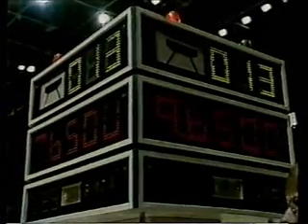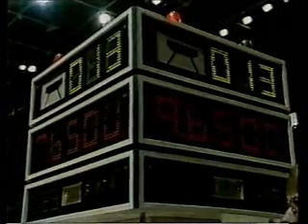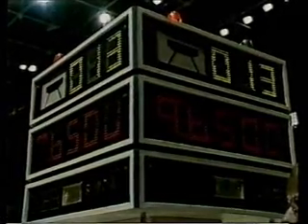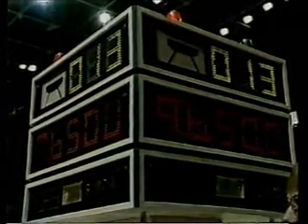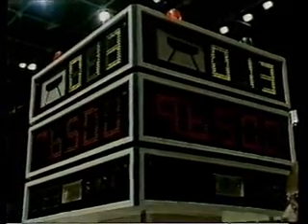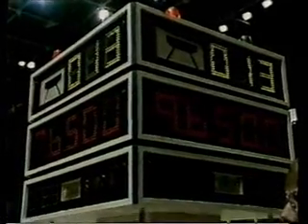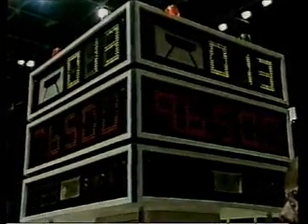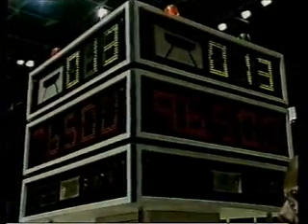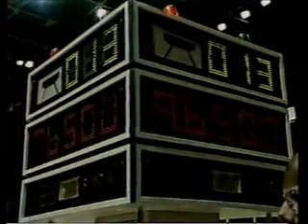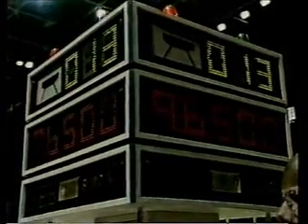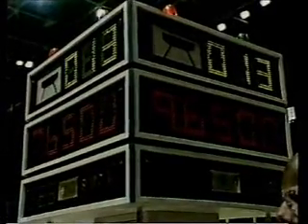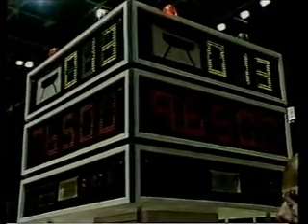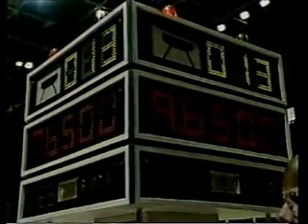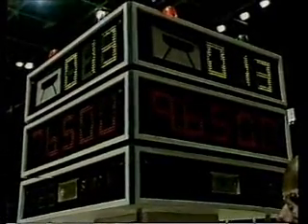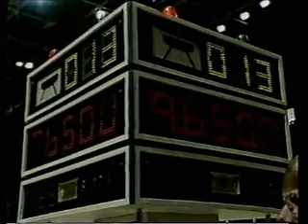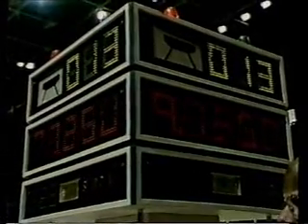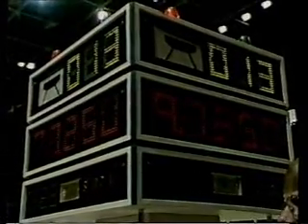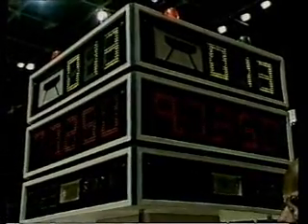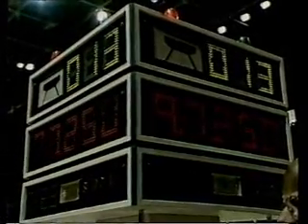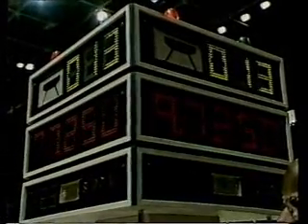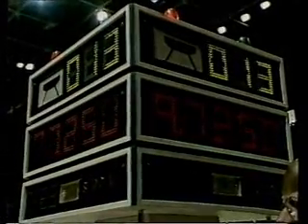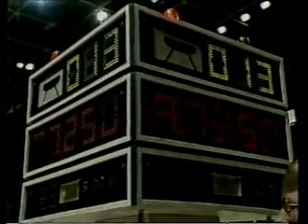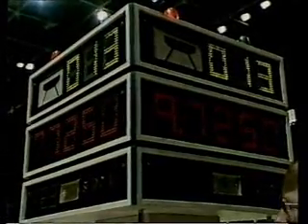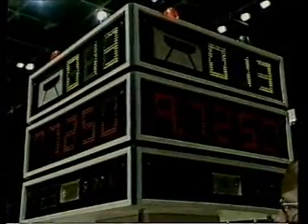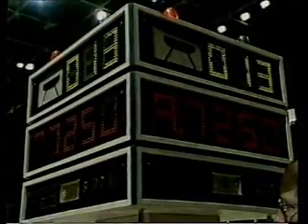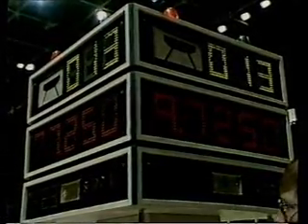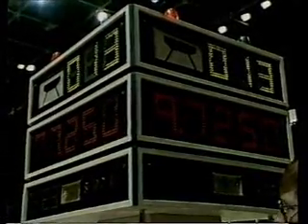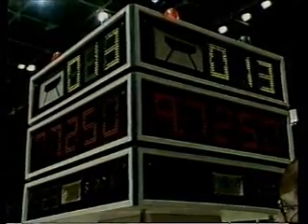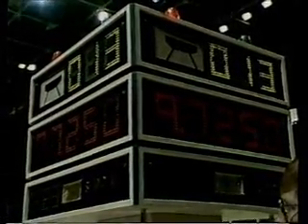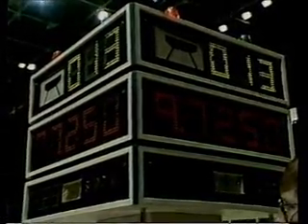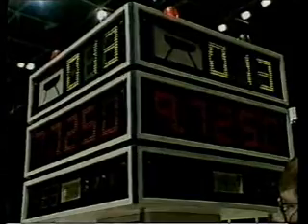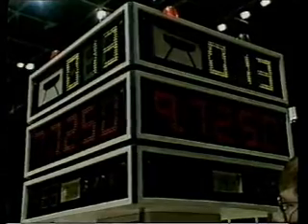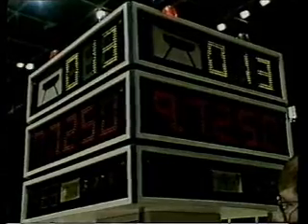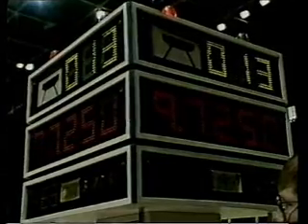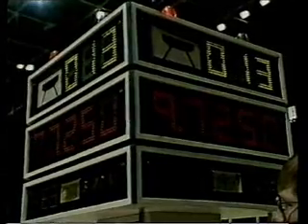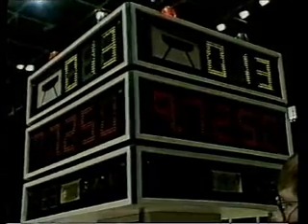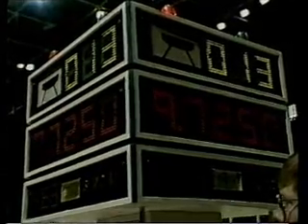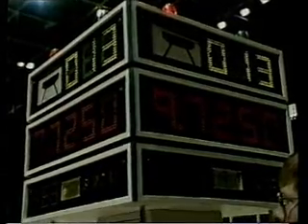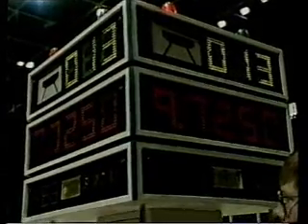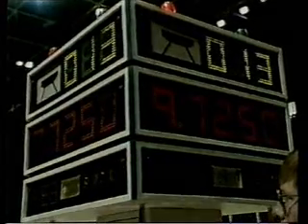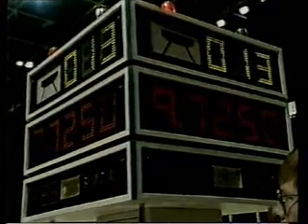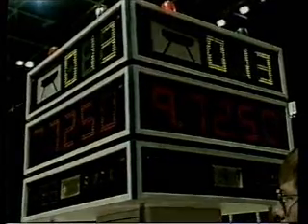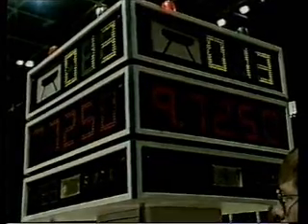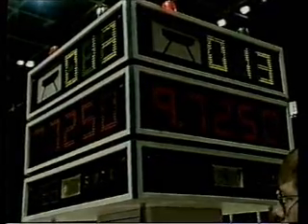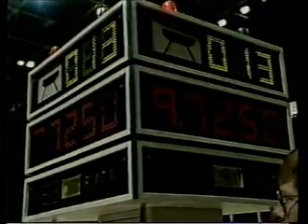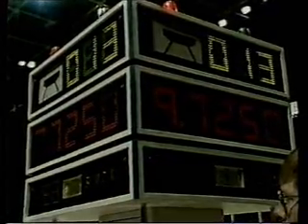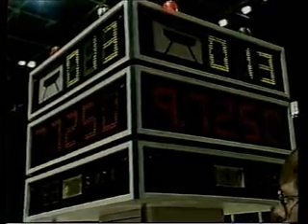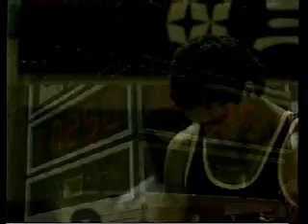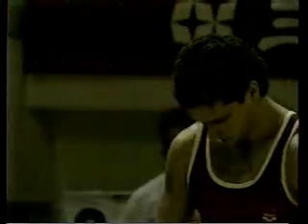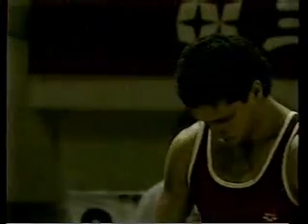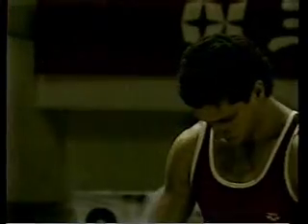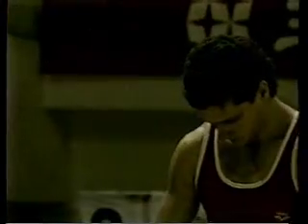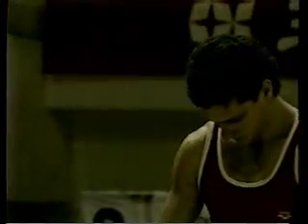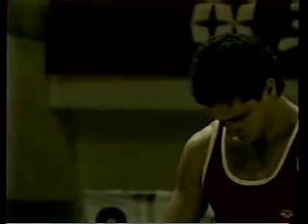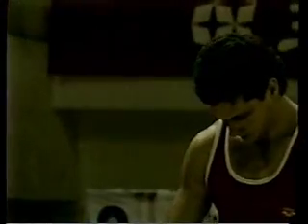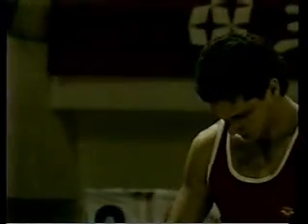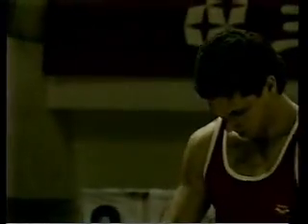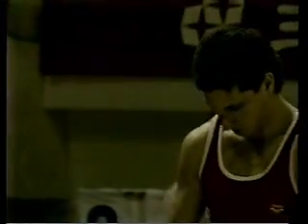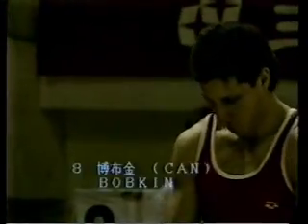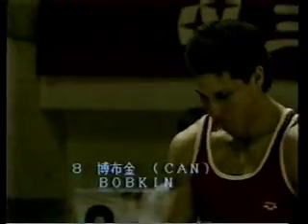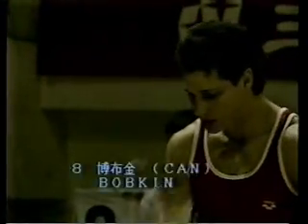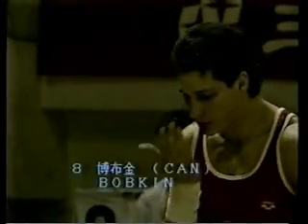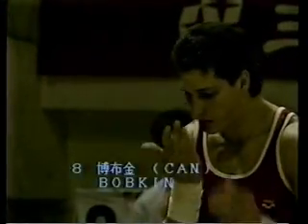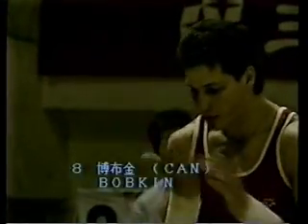And there we are — 9.65 for his second attempt. And the final score, a 9.725.